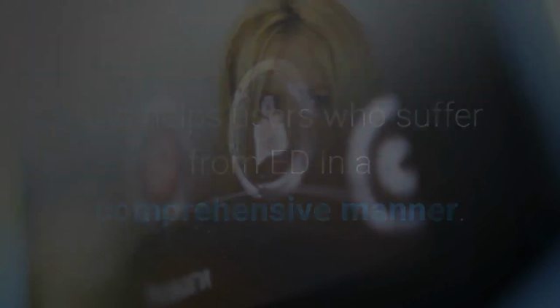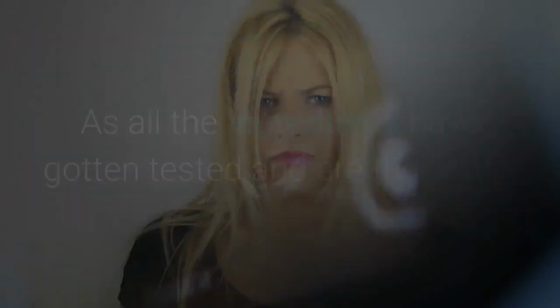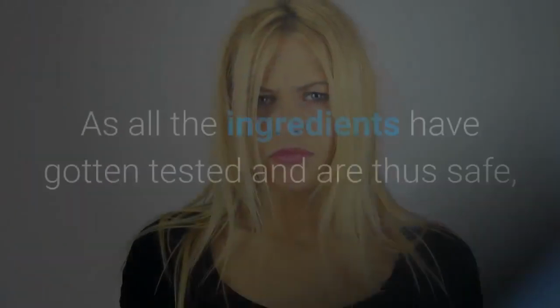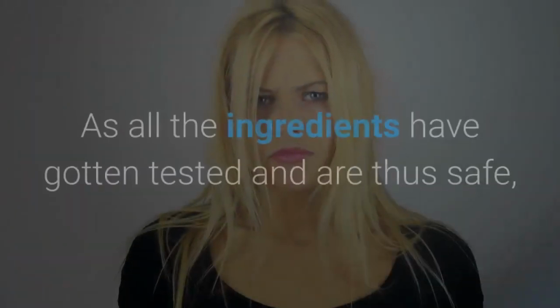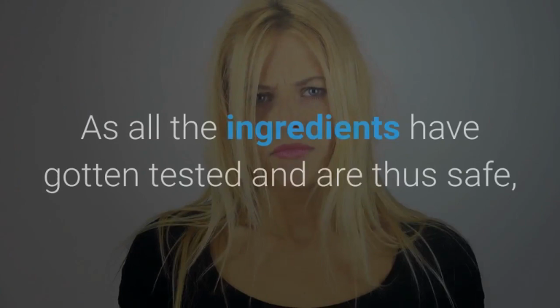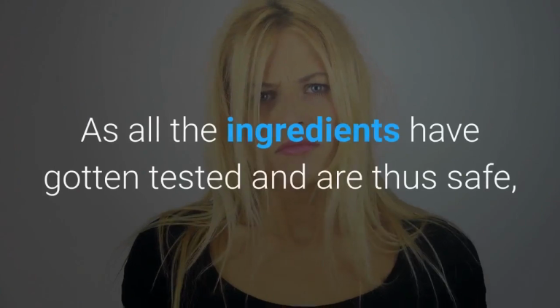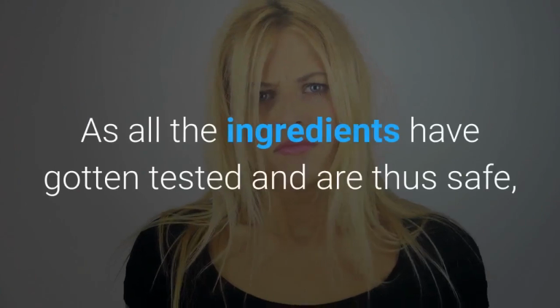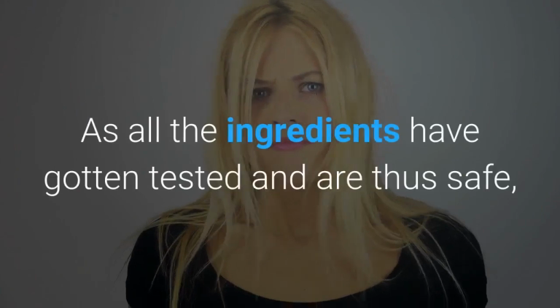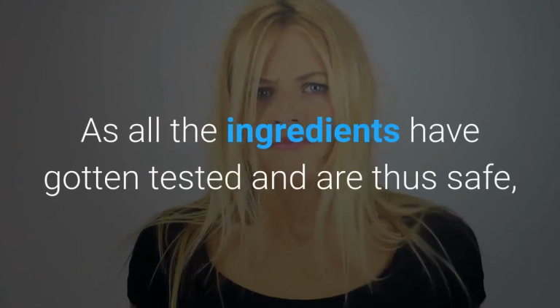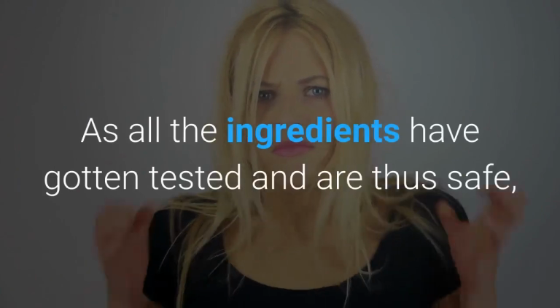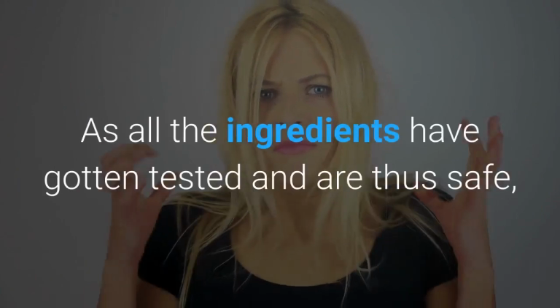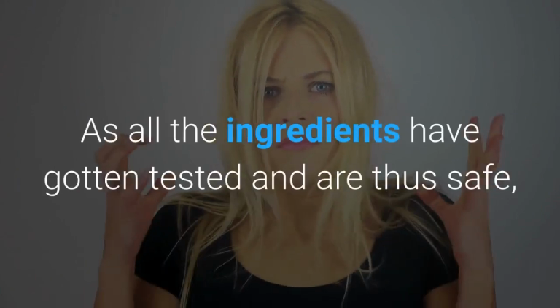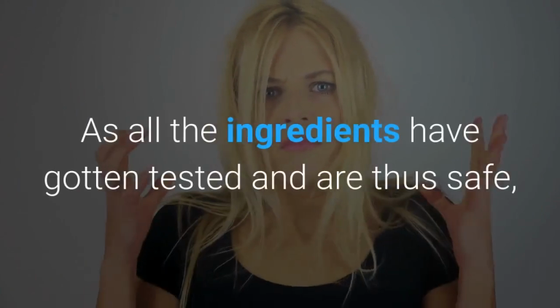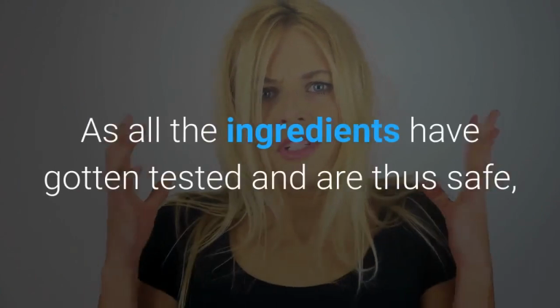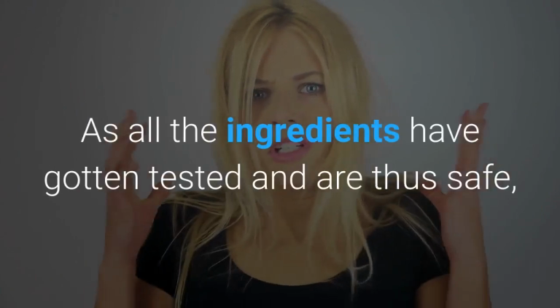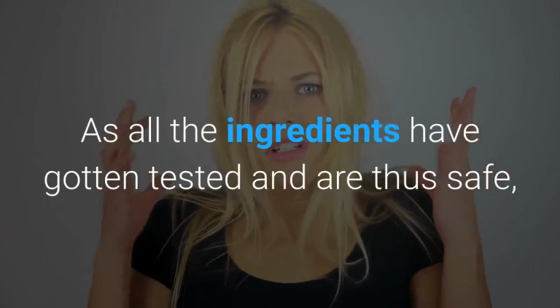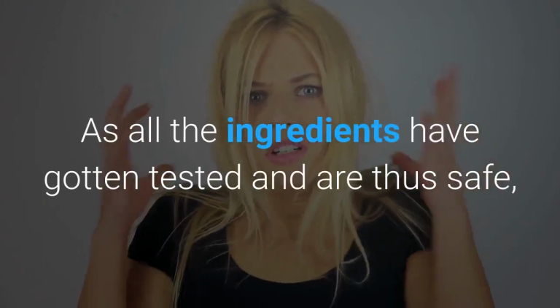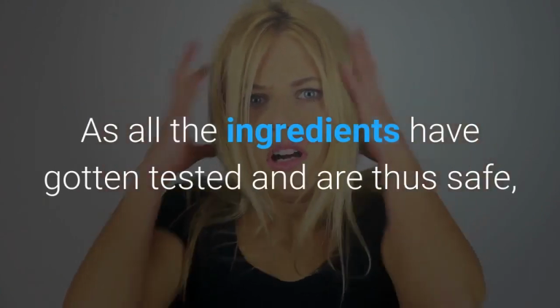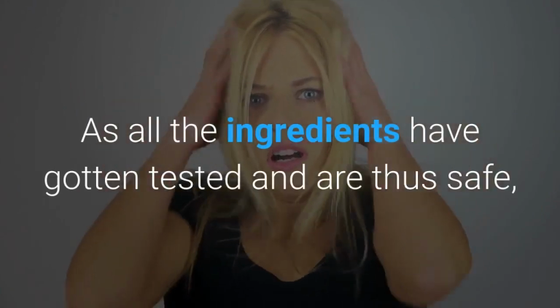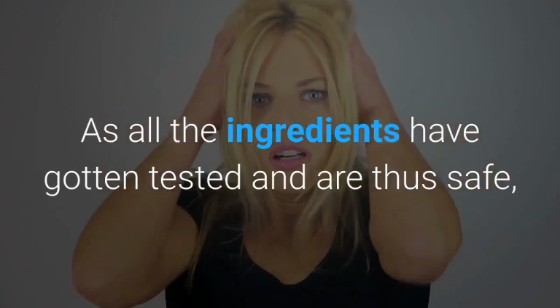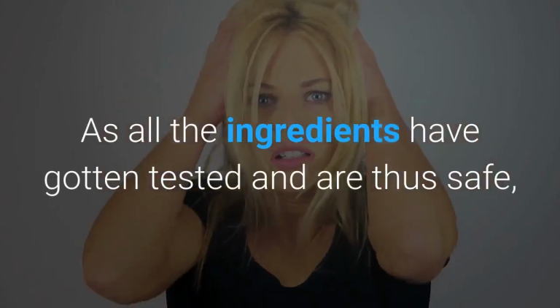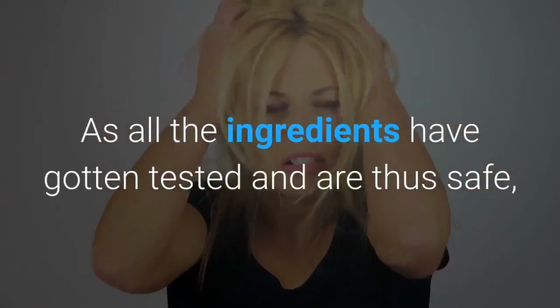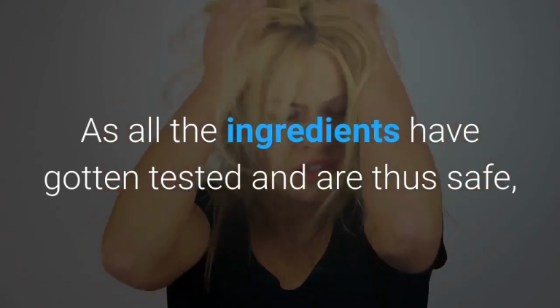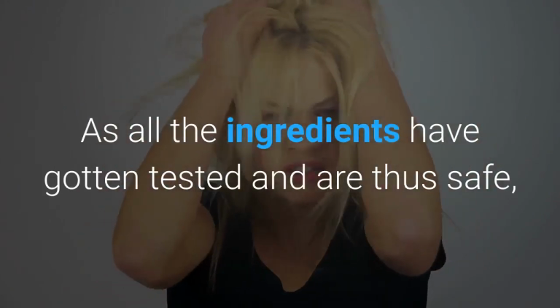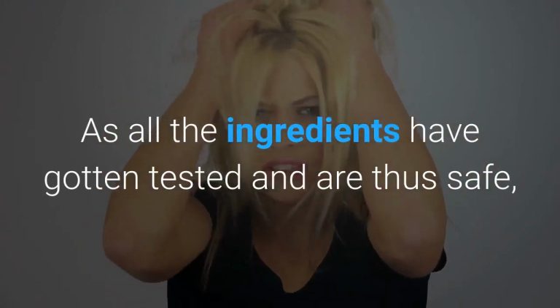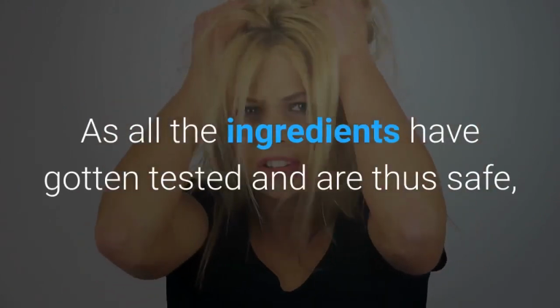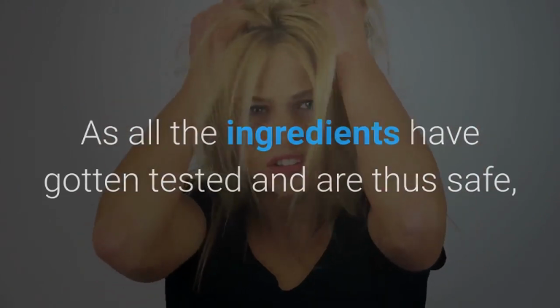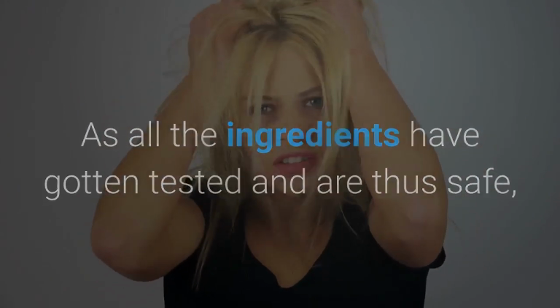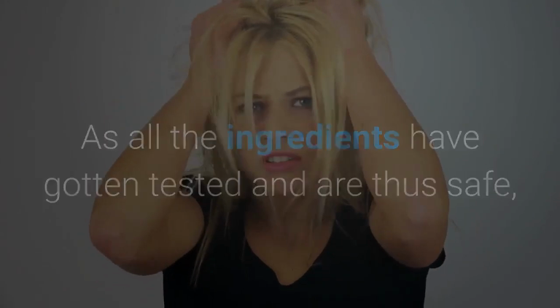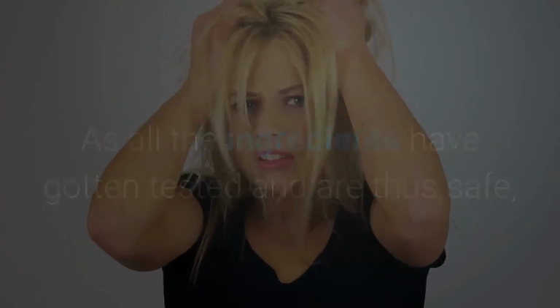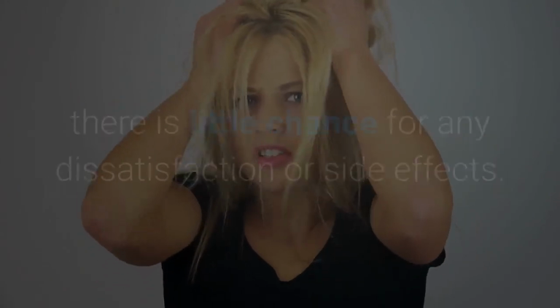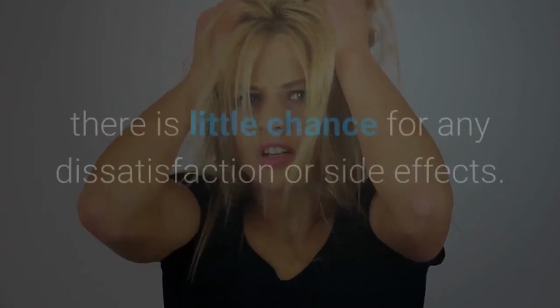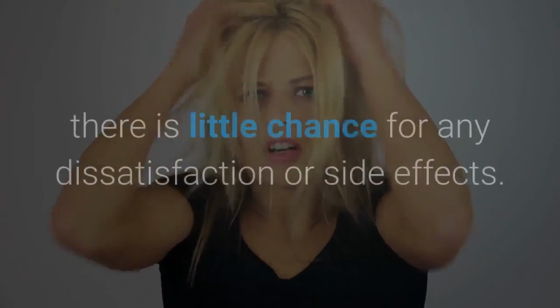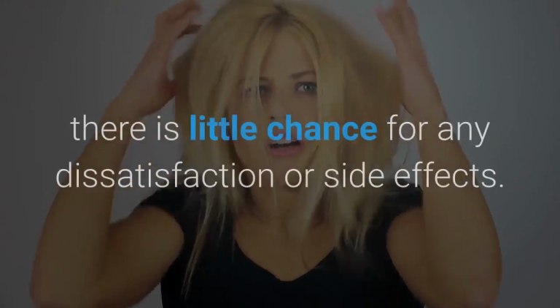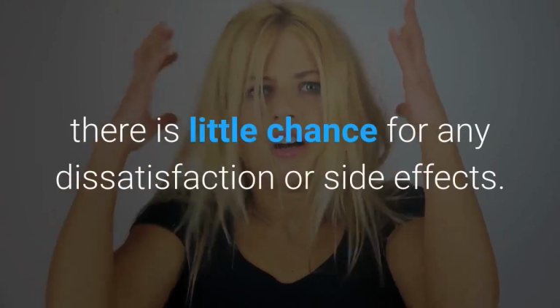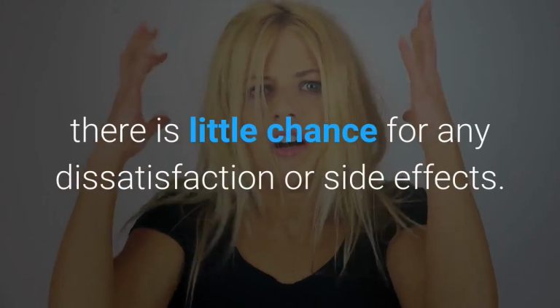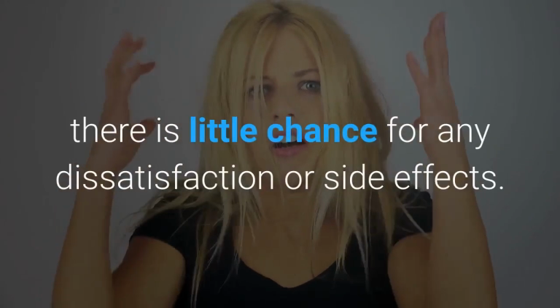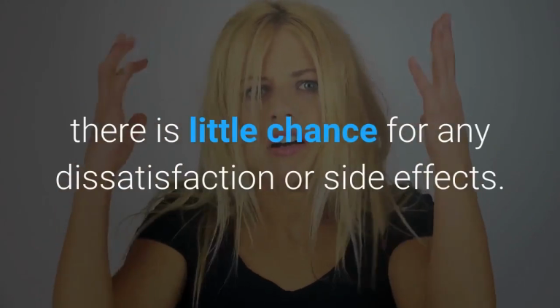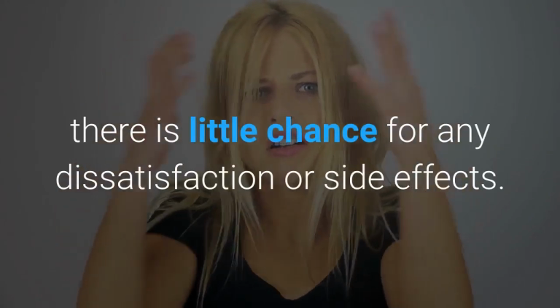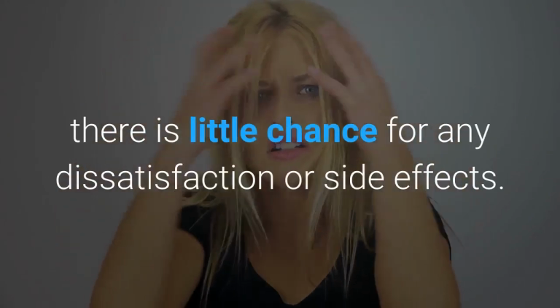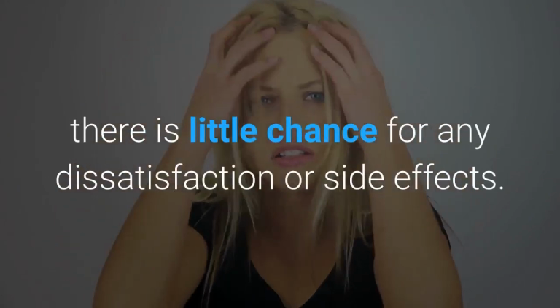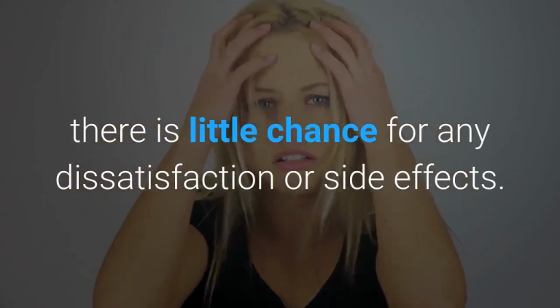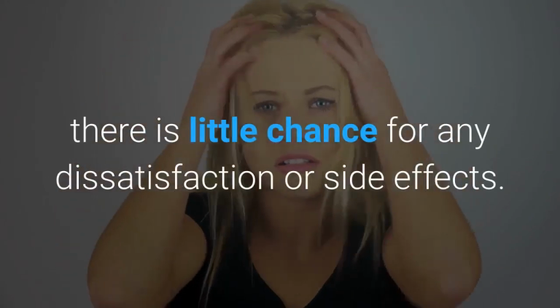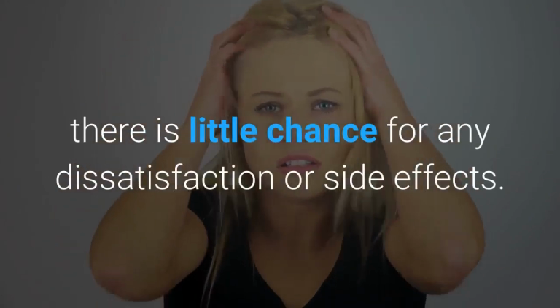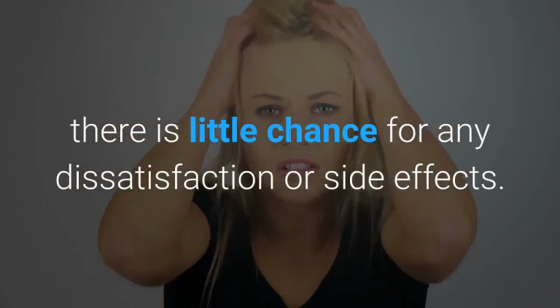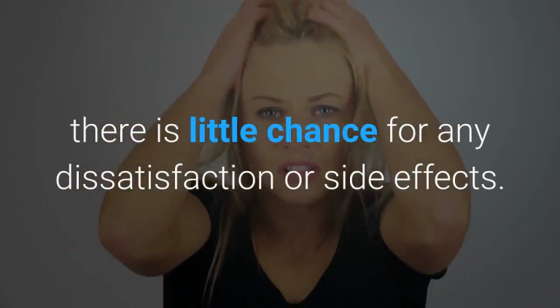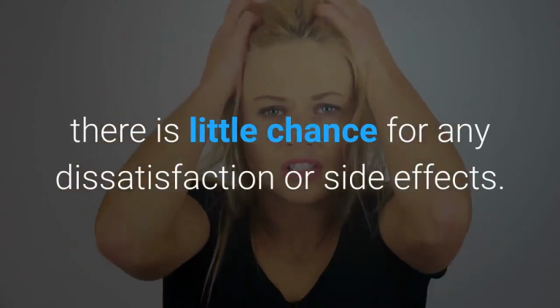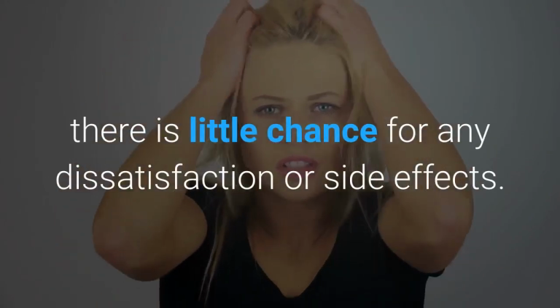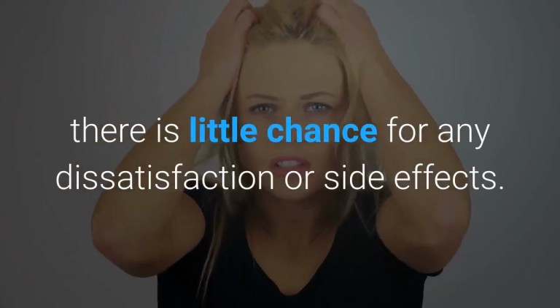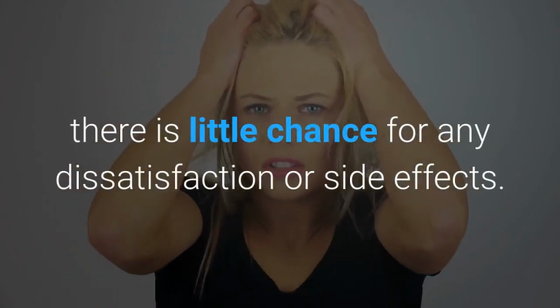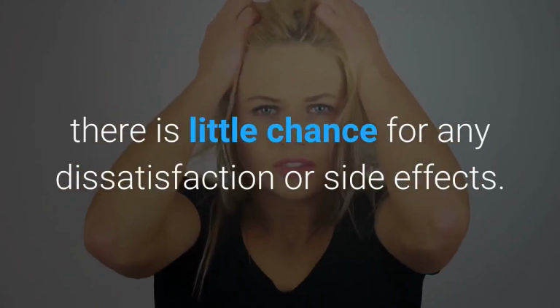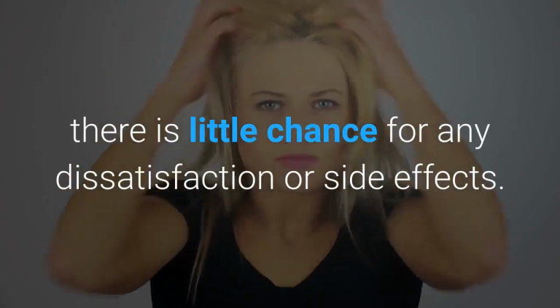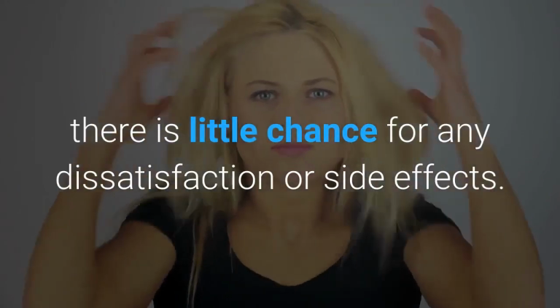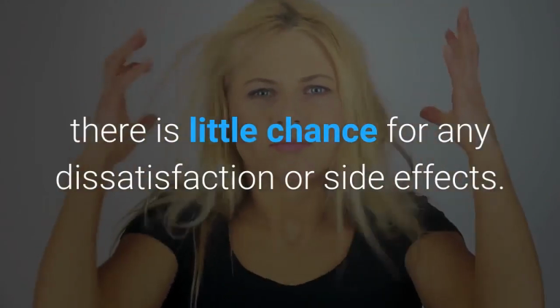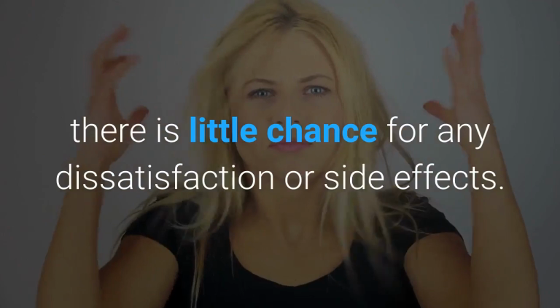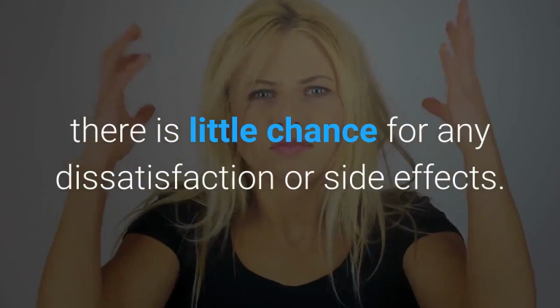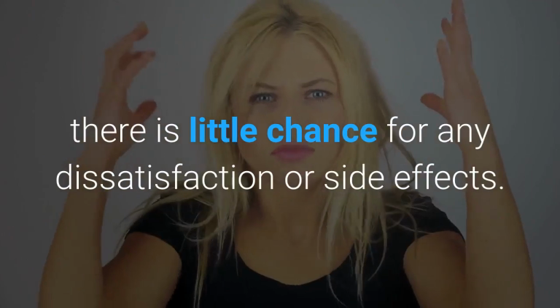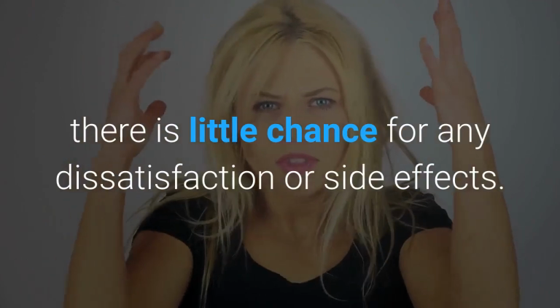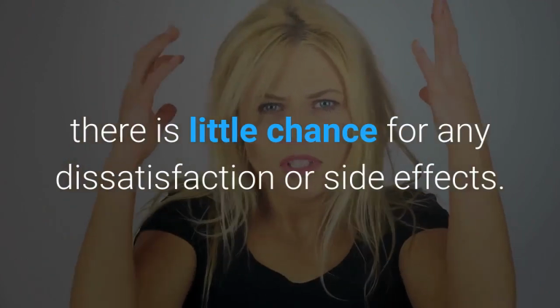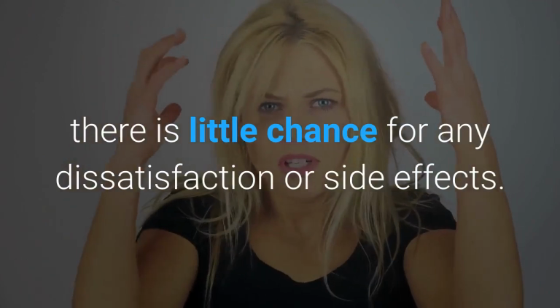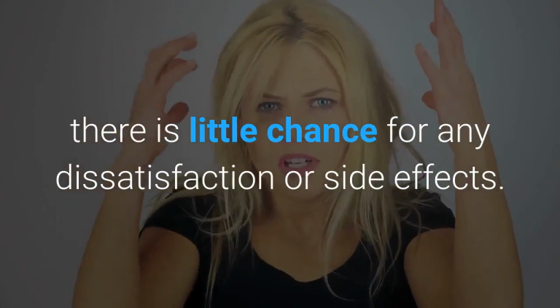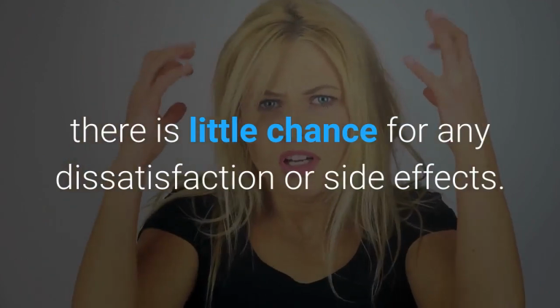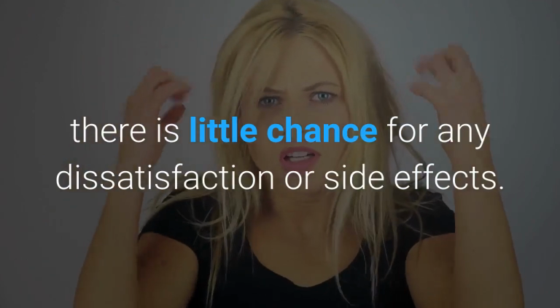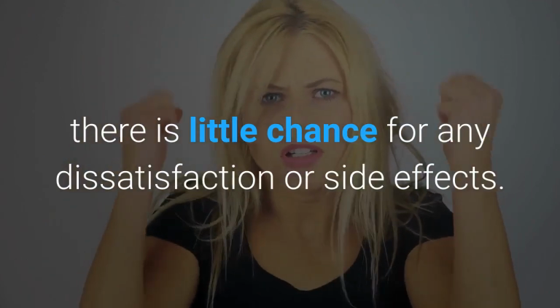As all the ingredients have gotten tested and are thus safe, there is little chance for any dissatisfaction or side effects.